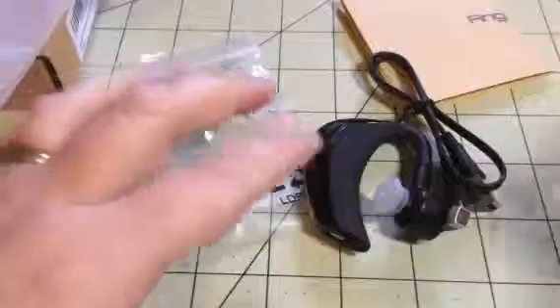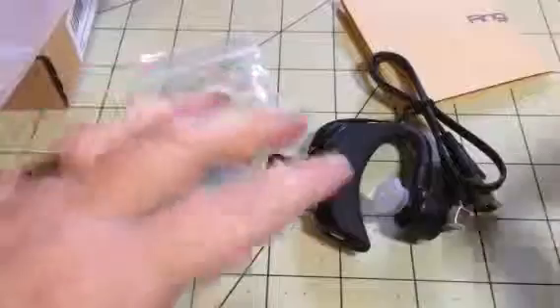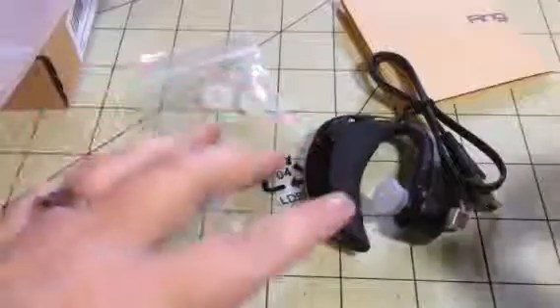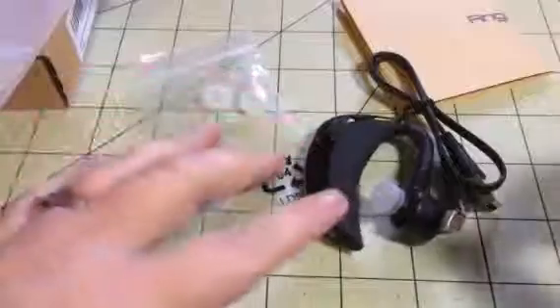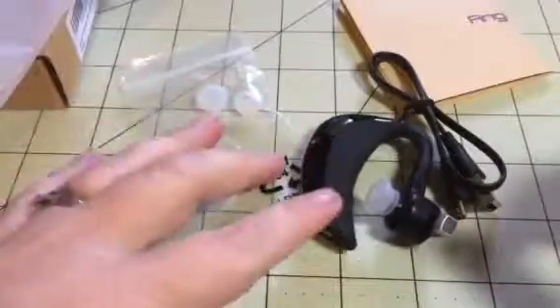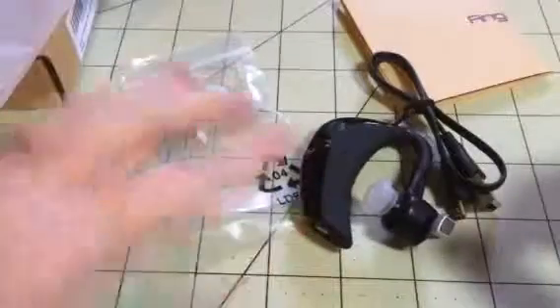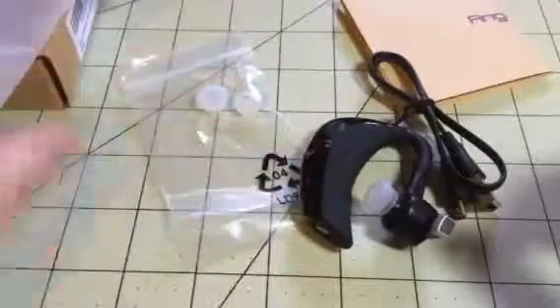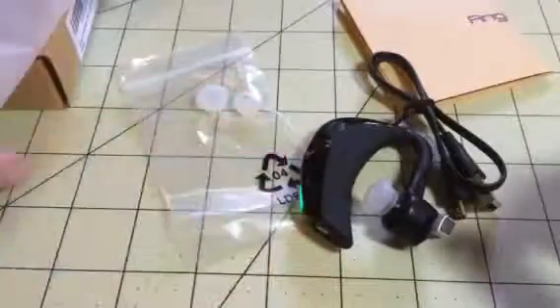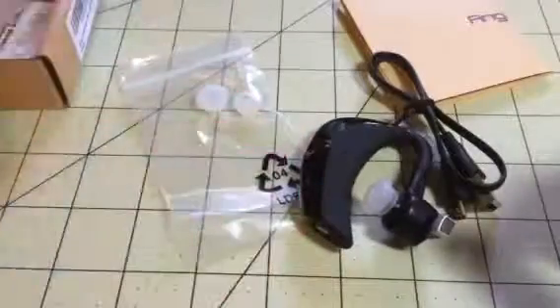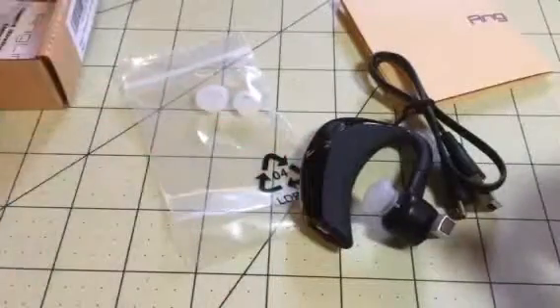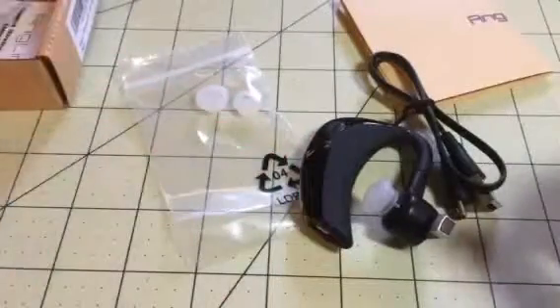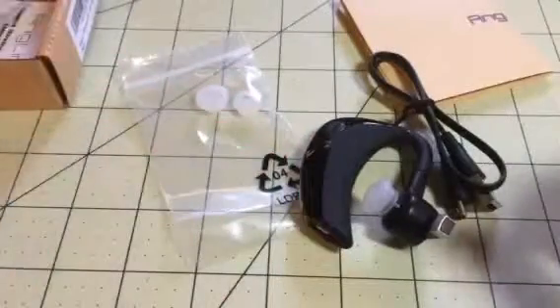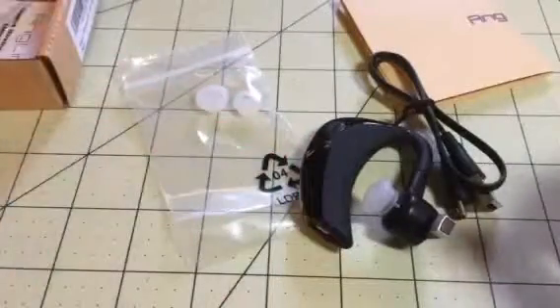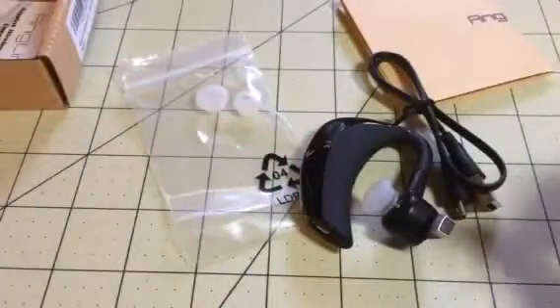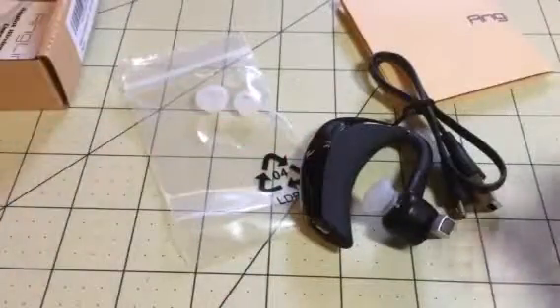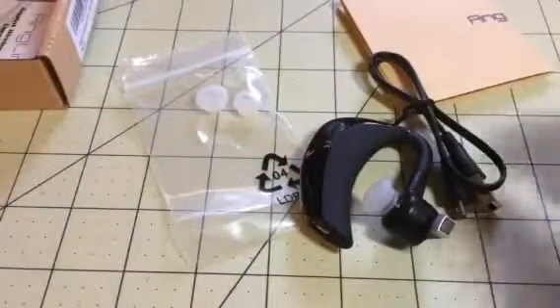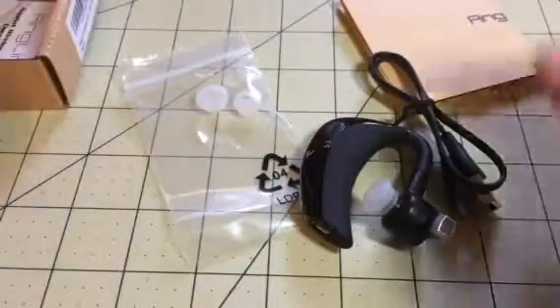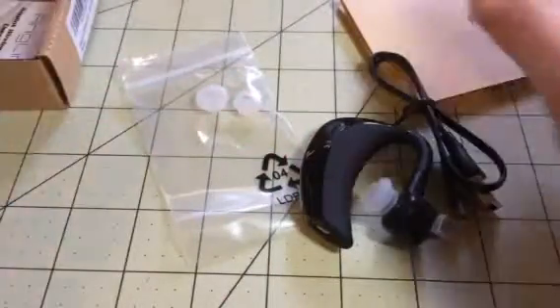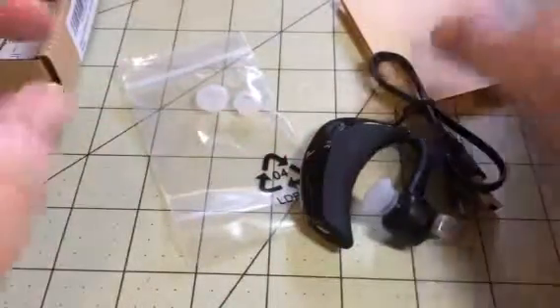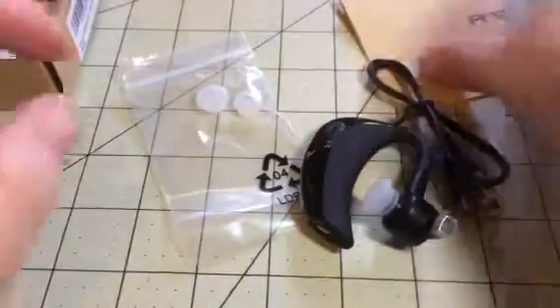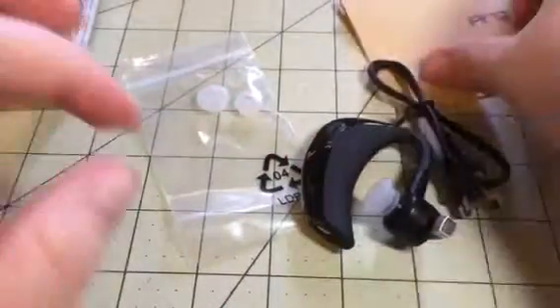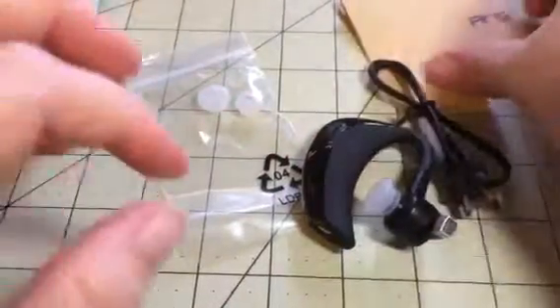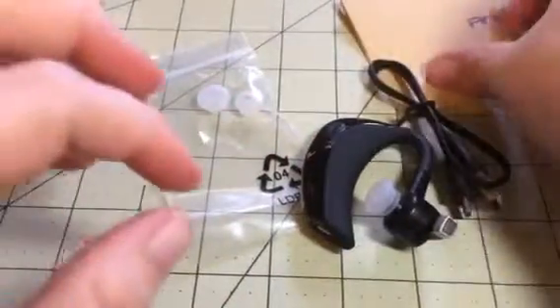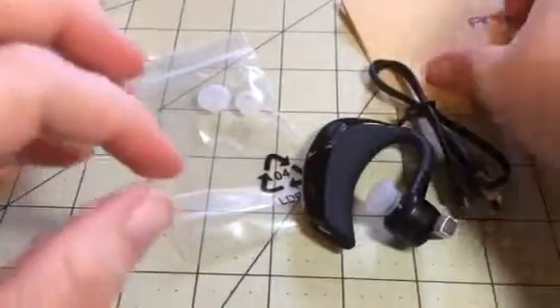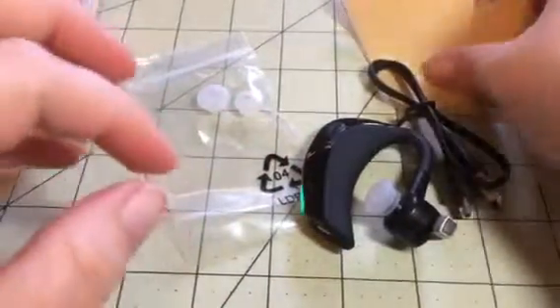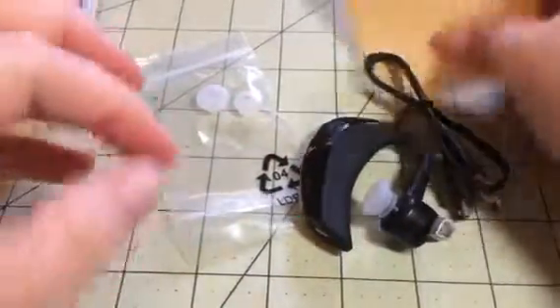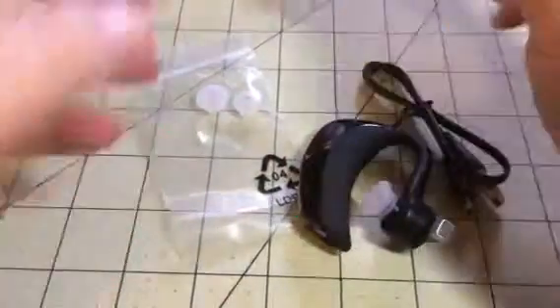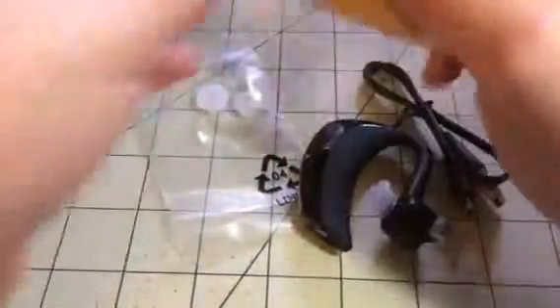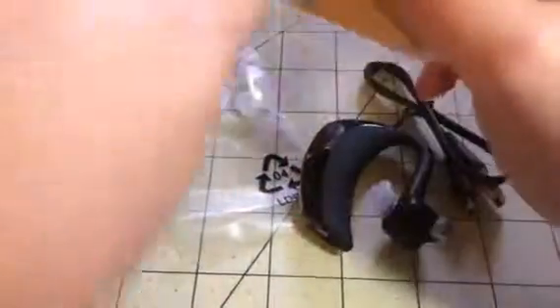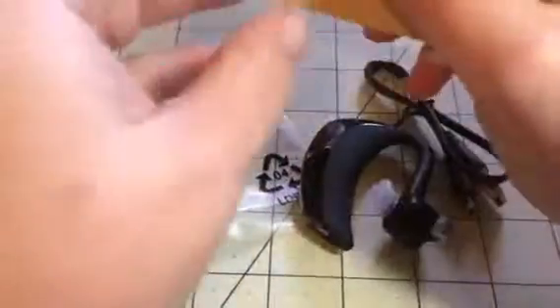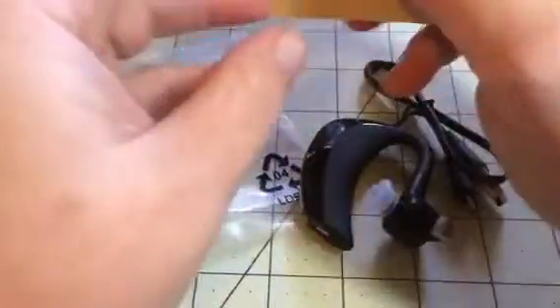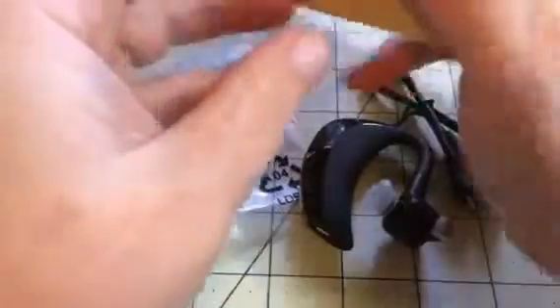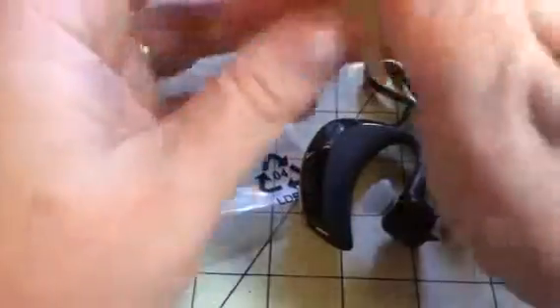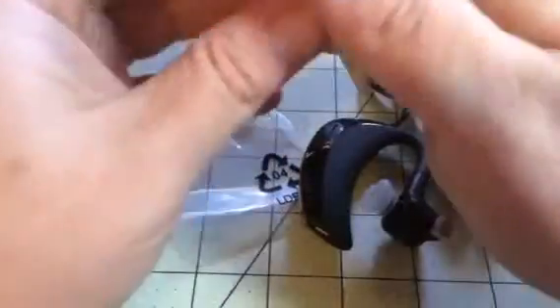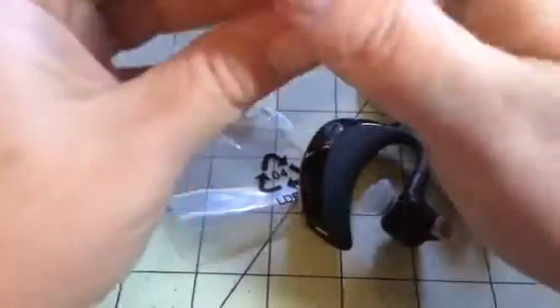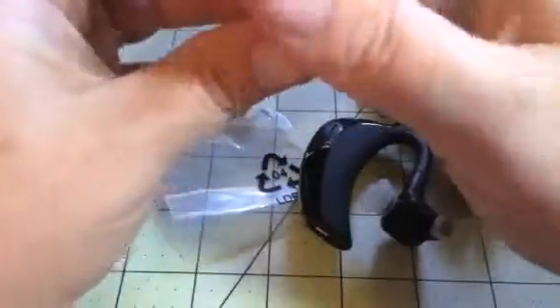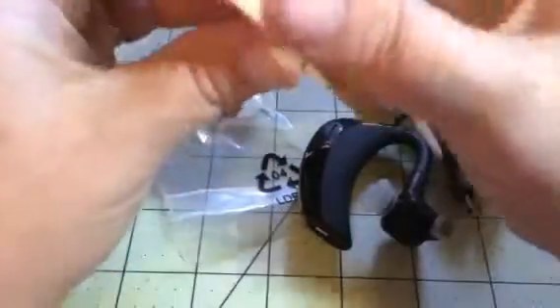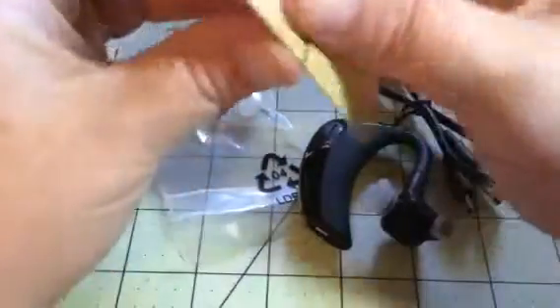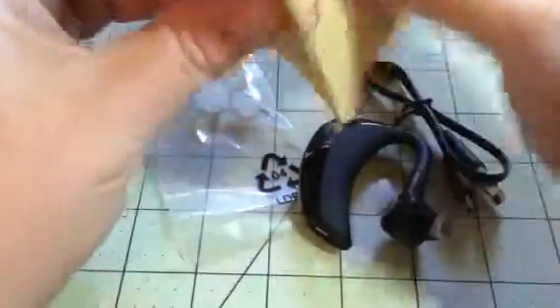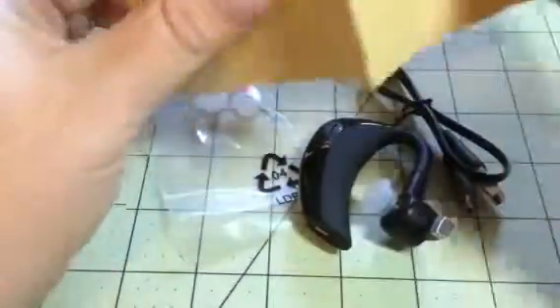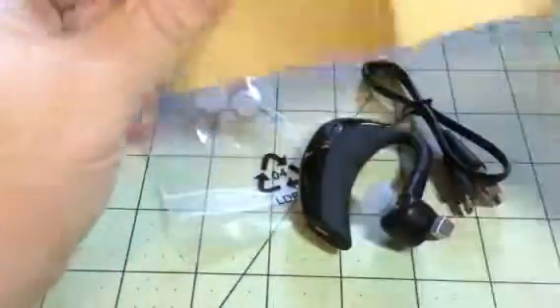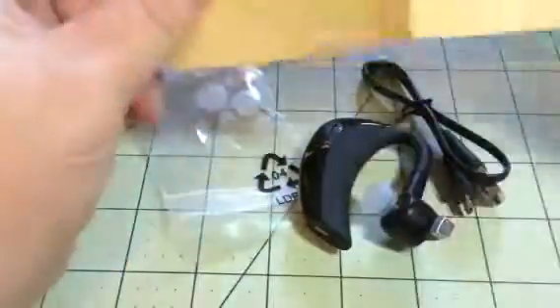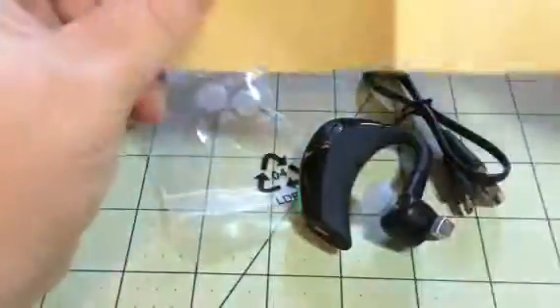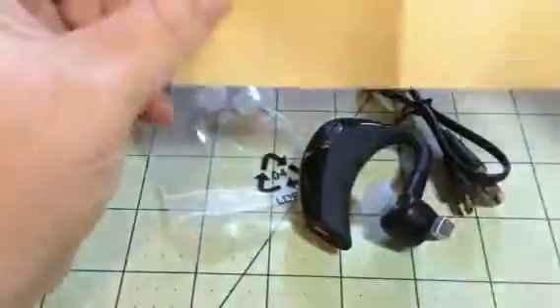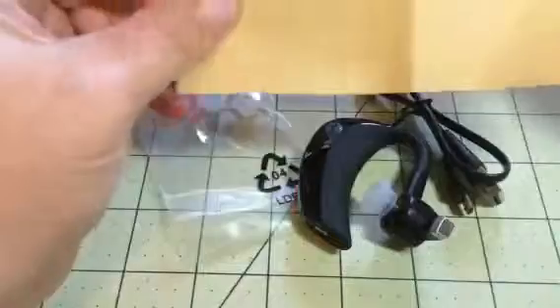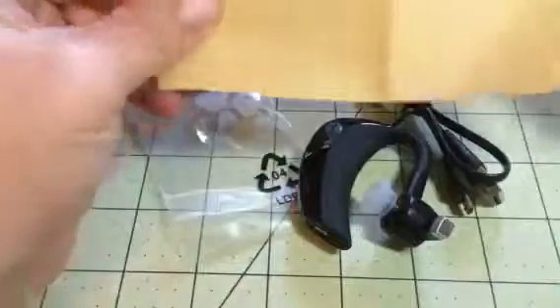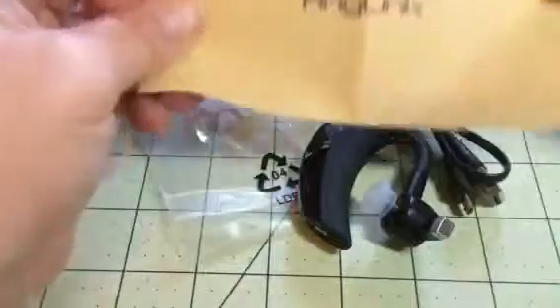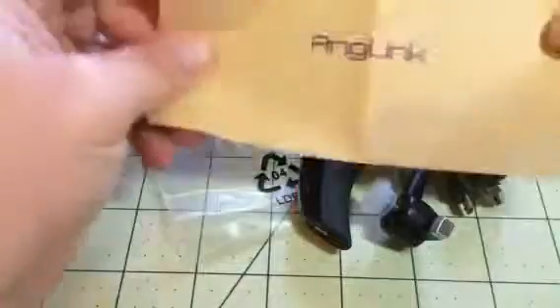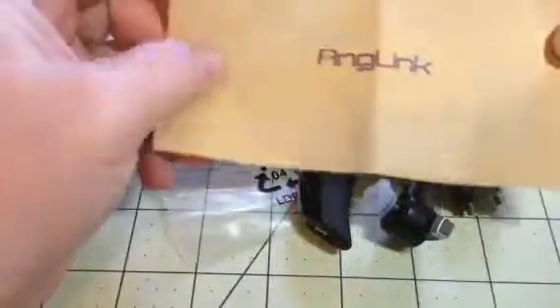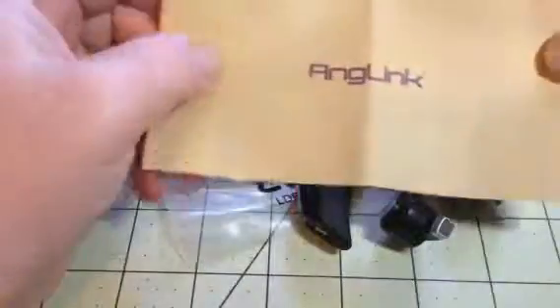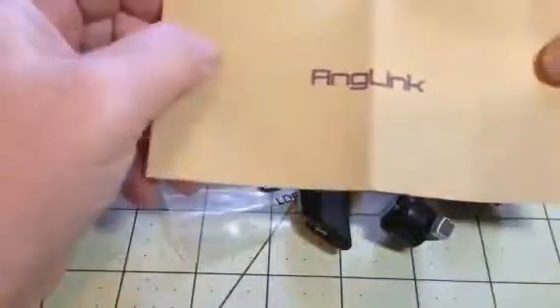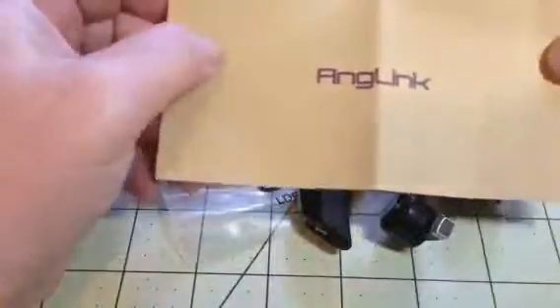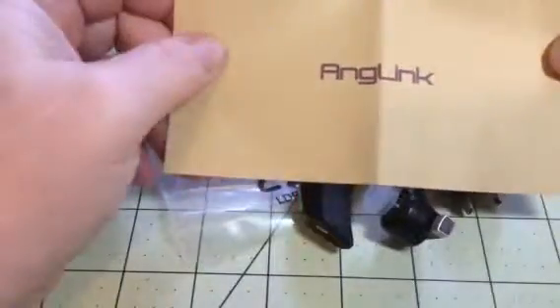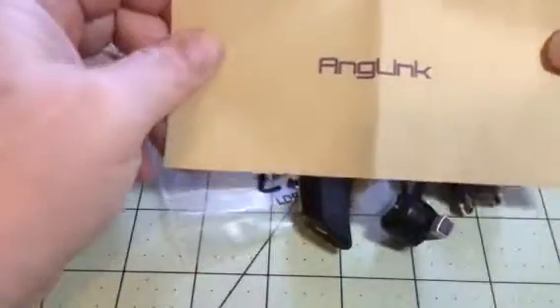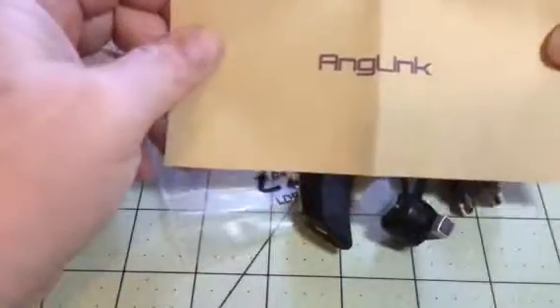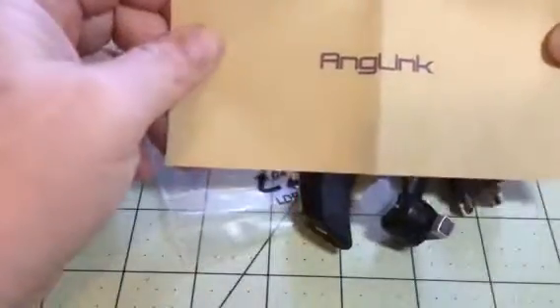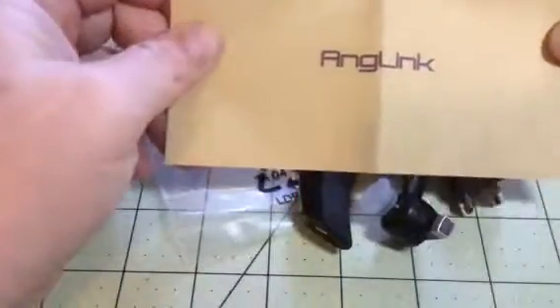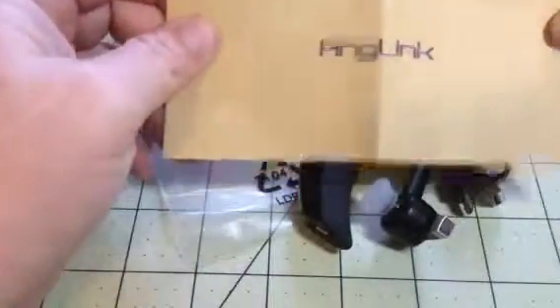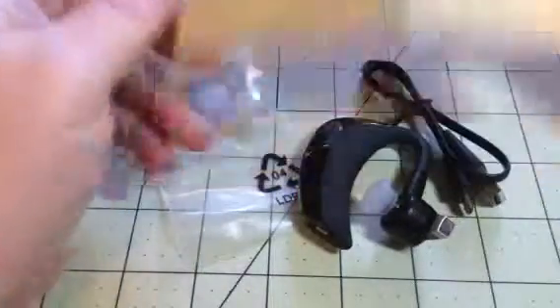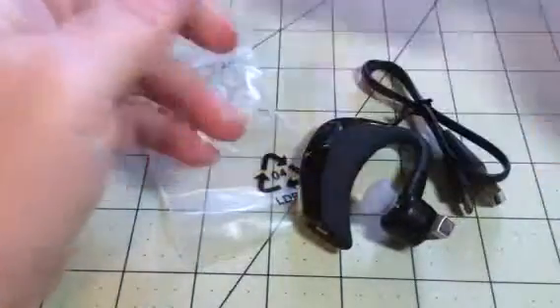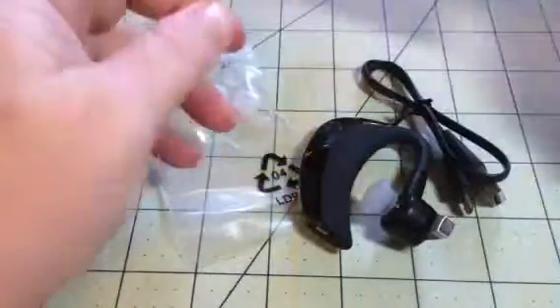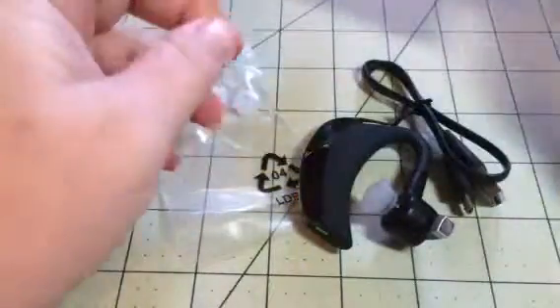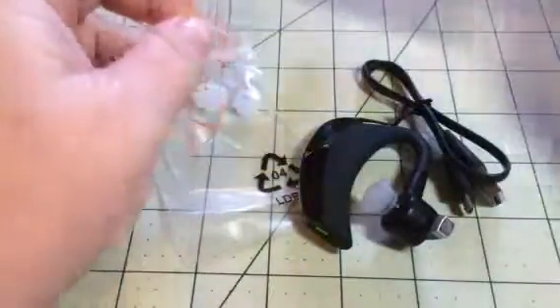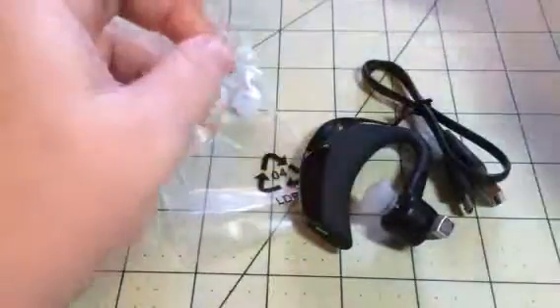Hi everybody, it's Bethany from Supe 6 Diva. Today I have this great little wireless Bluetooth headset and this is from Ange Link.